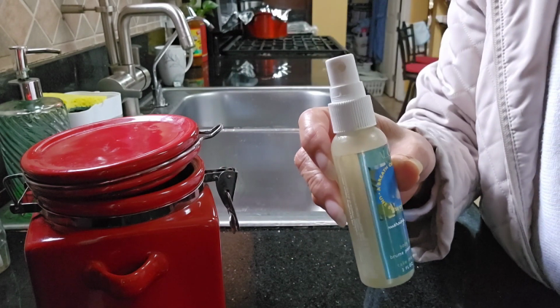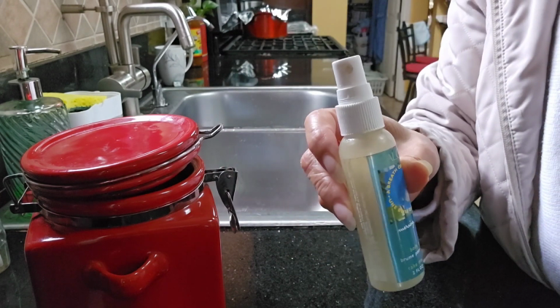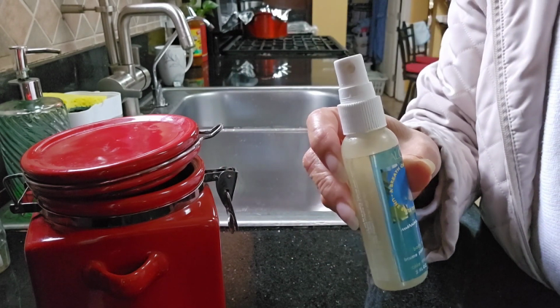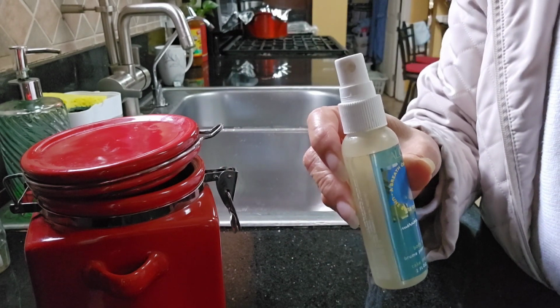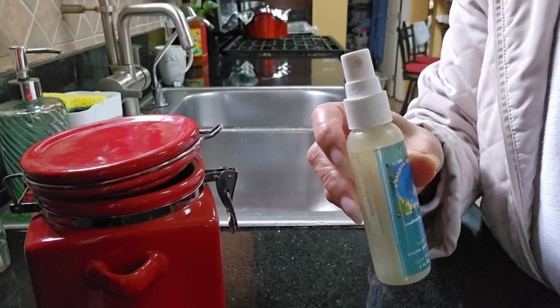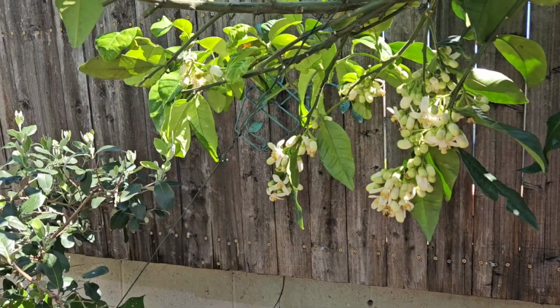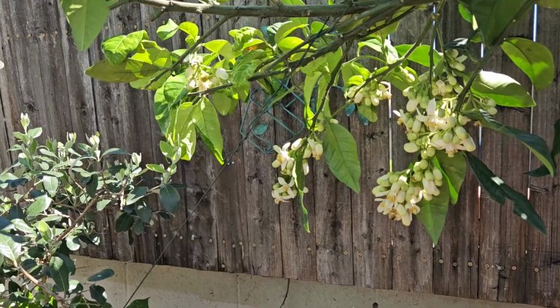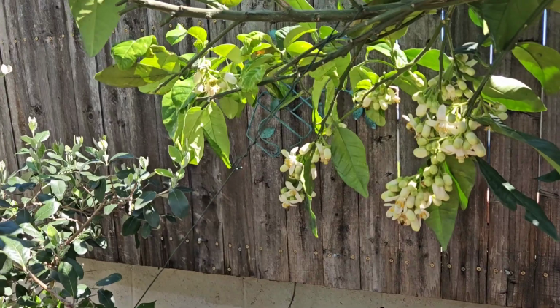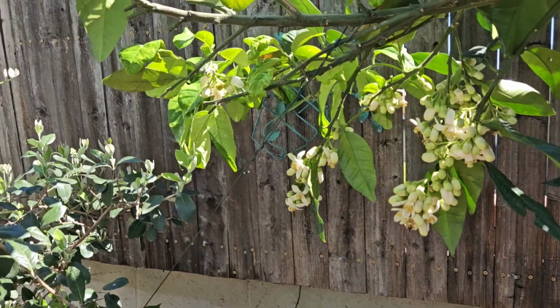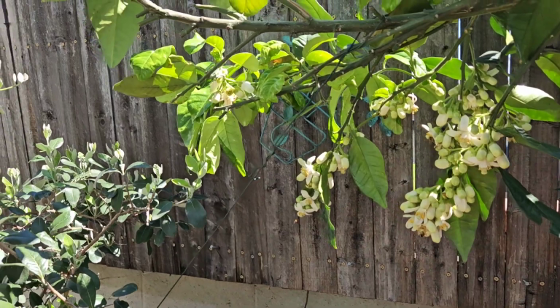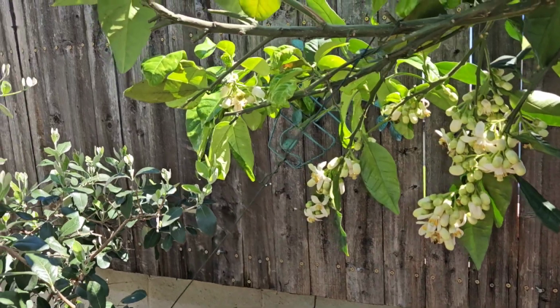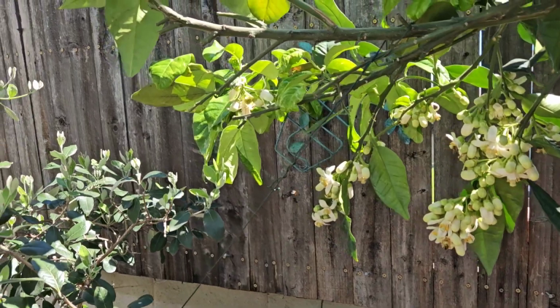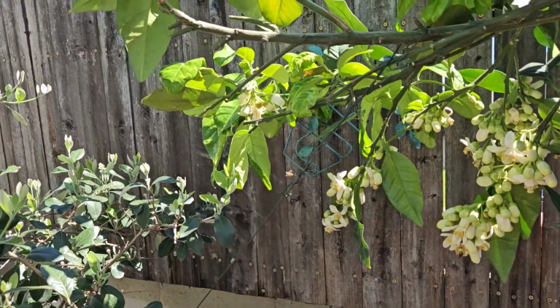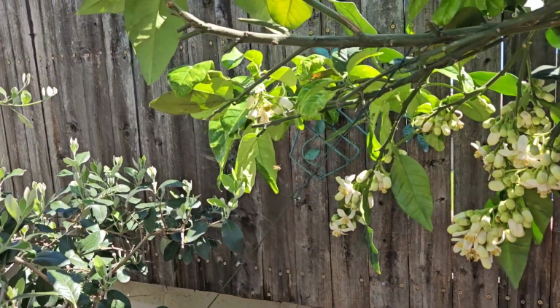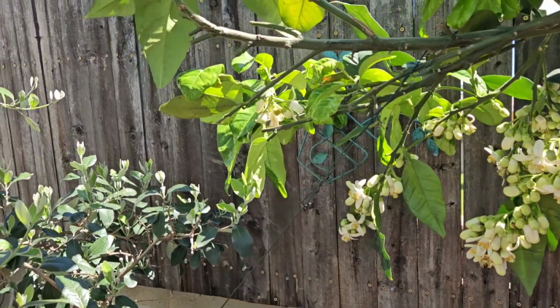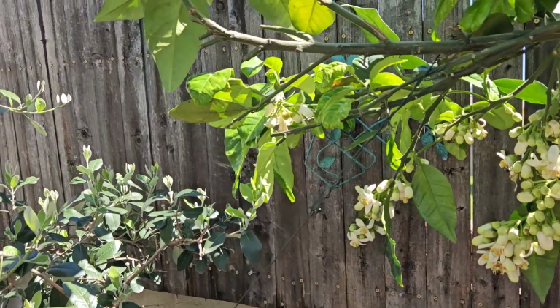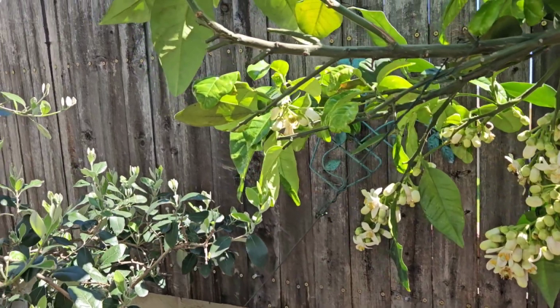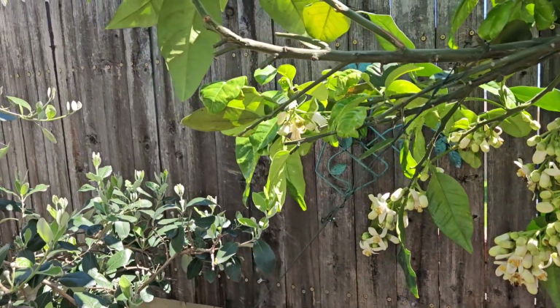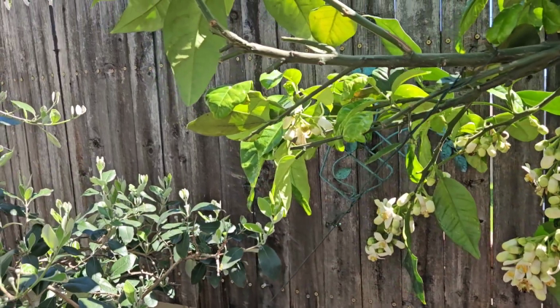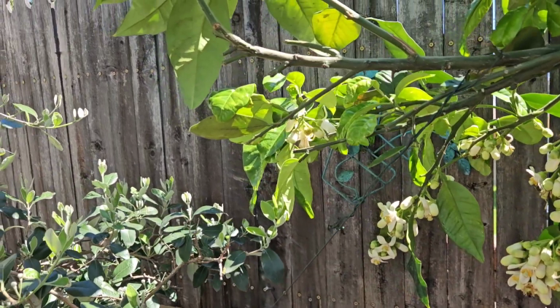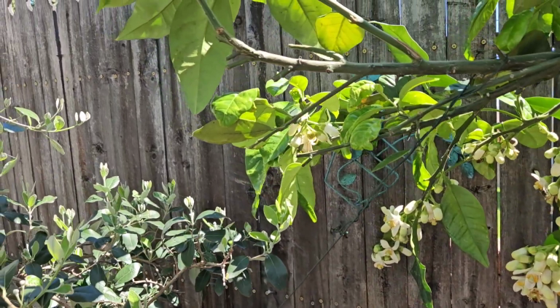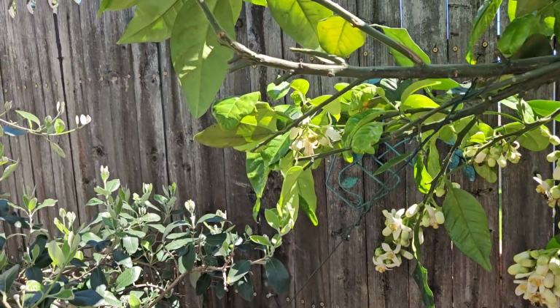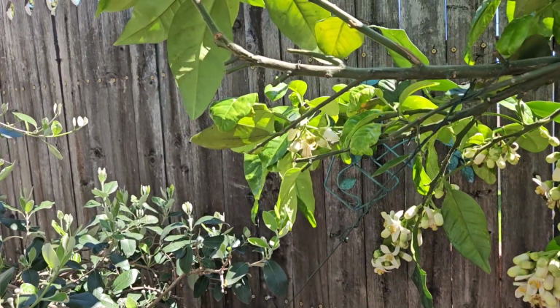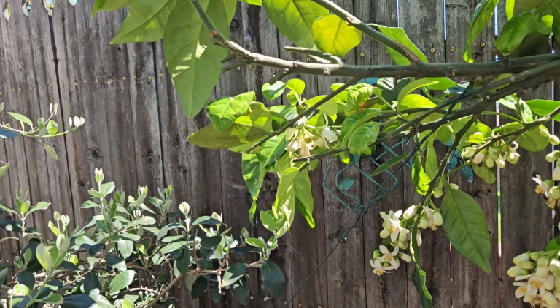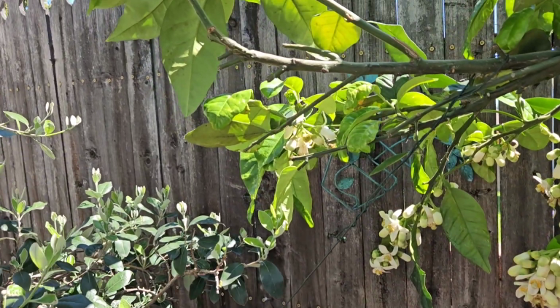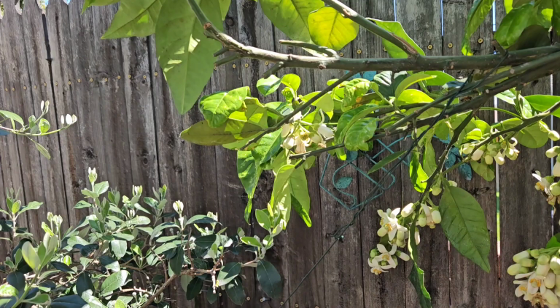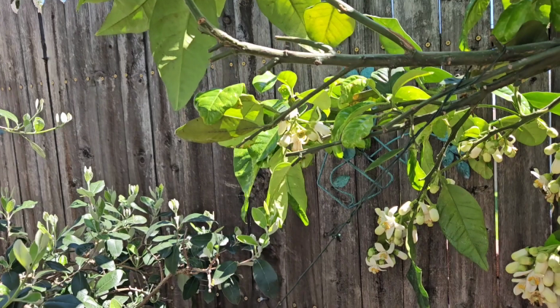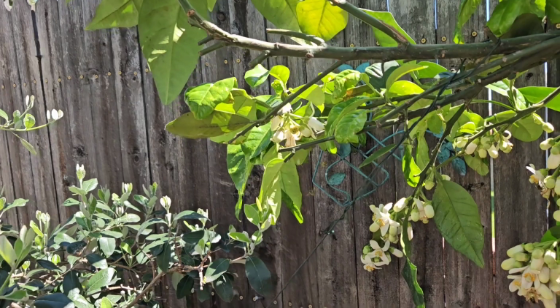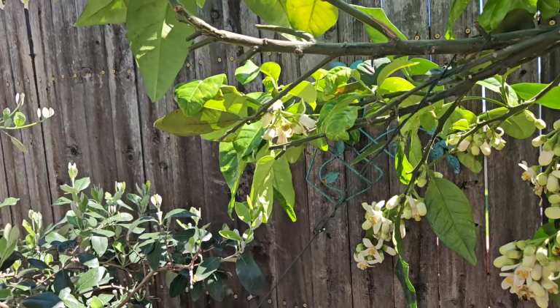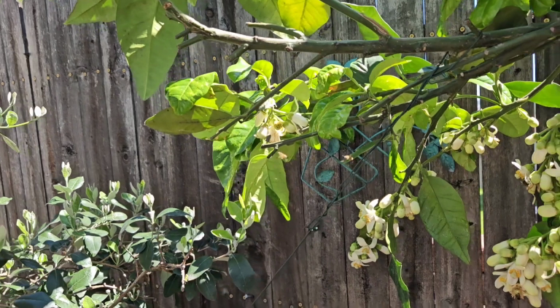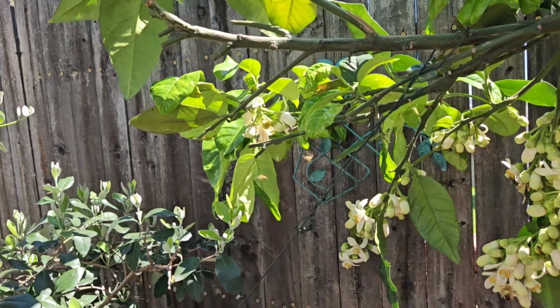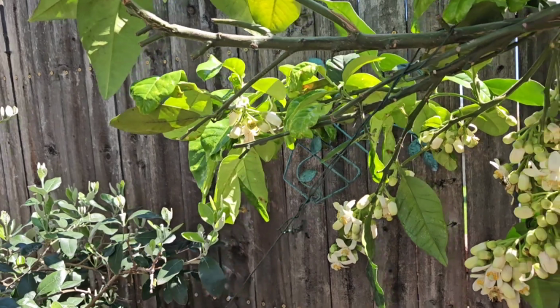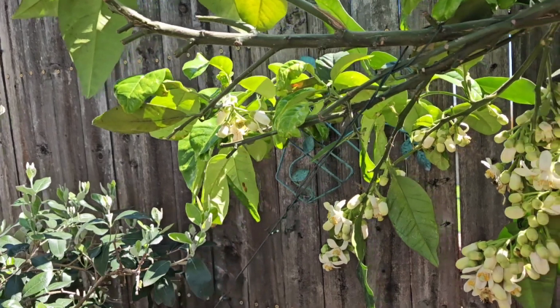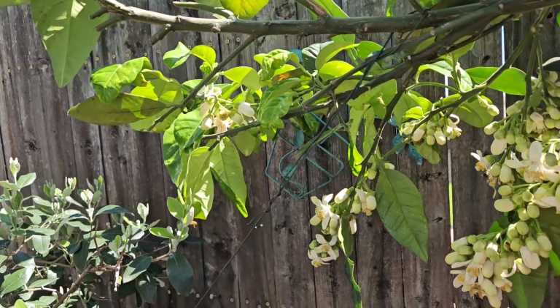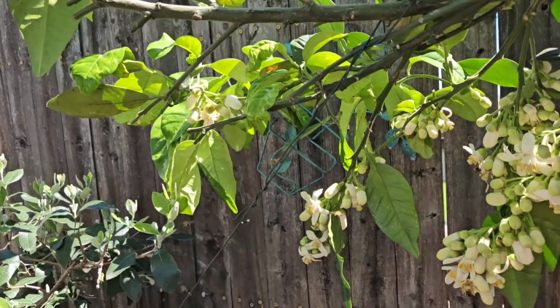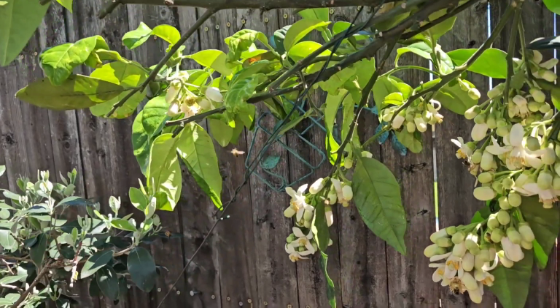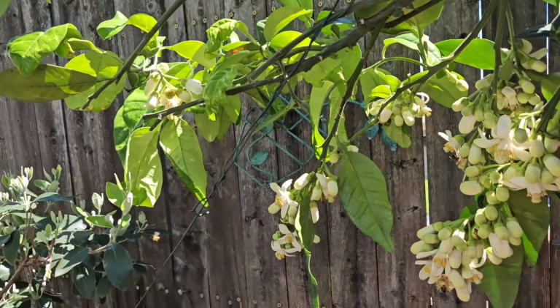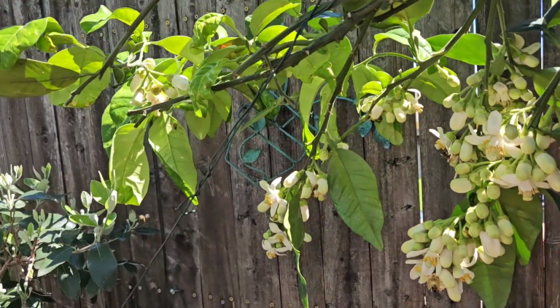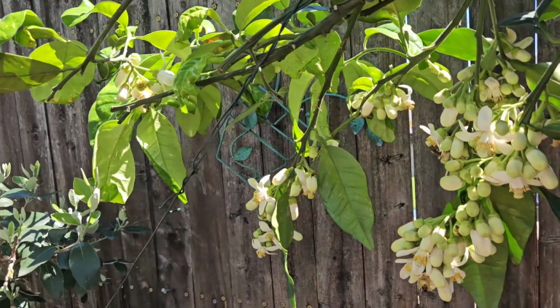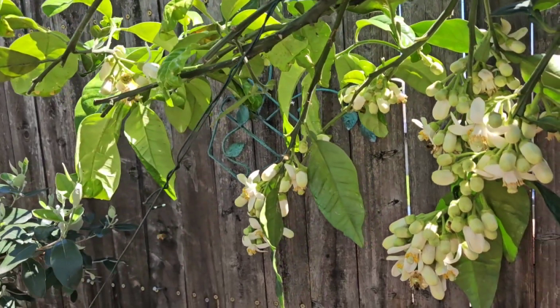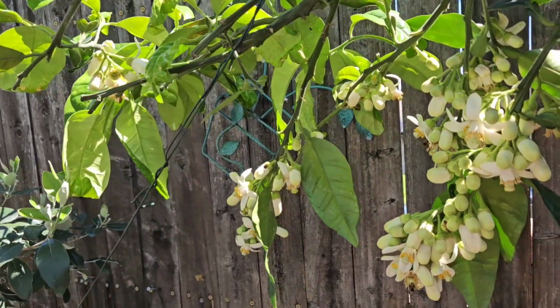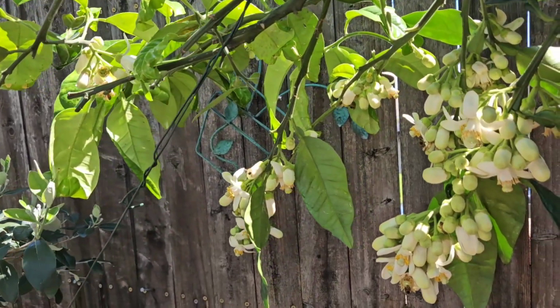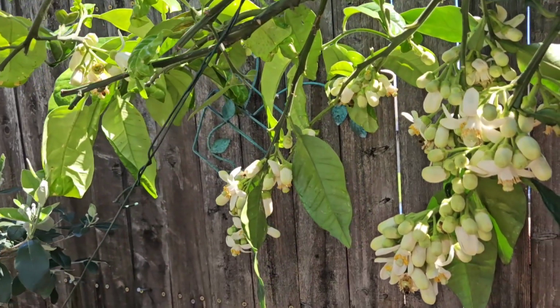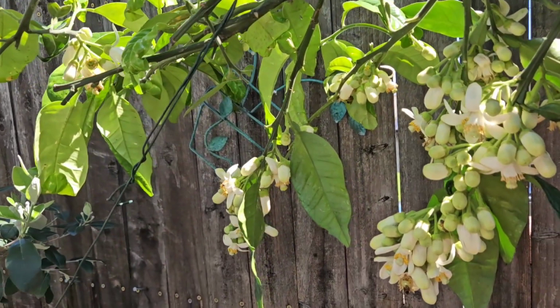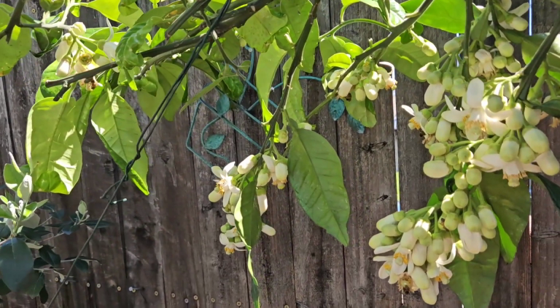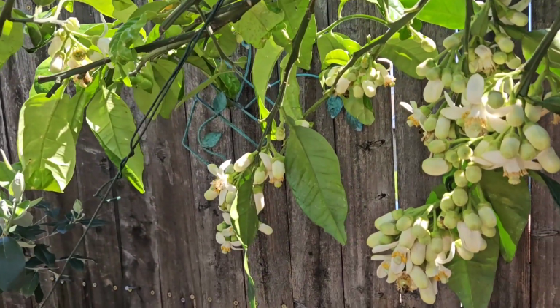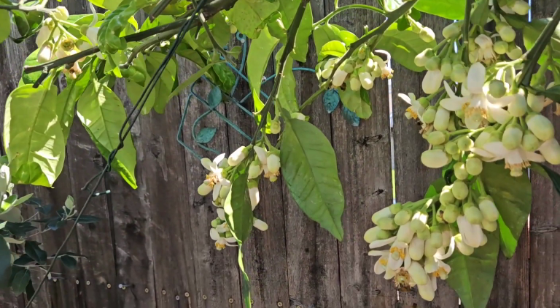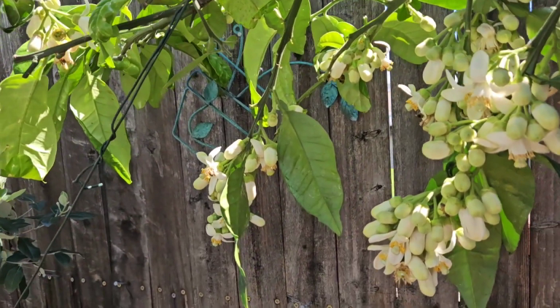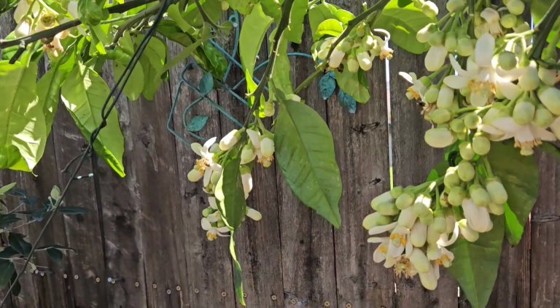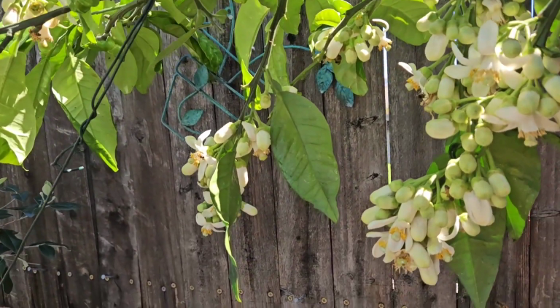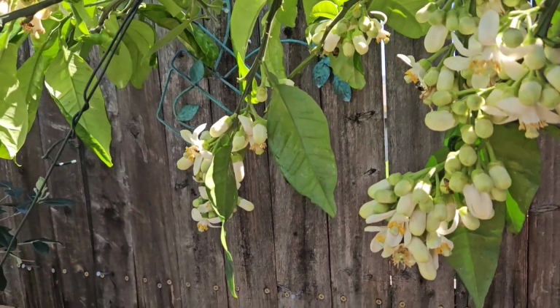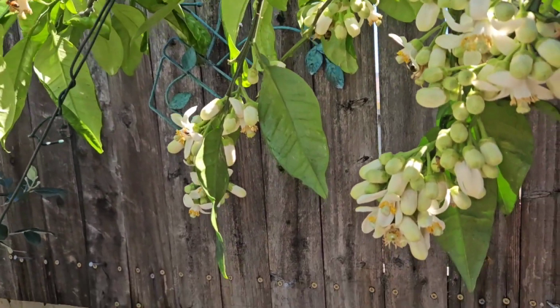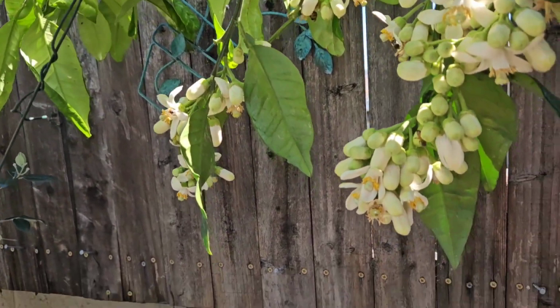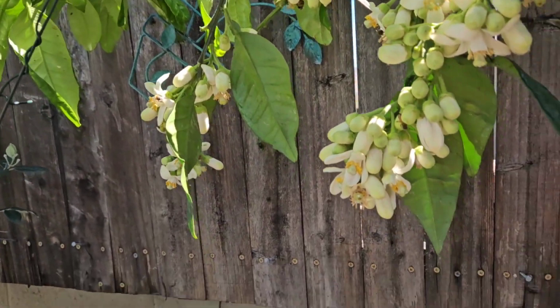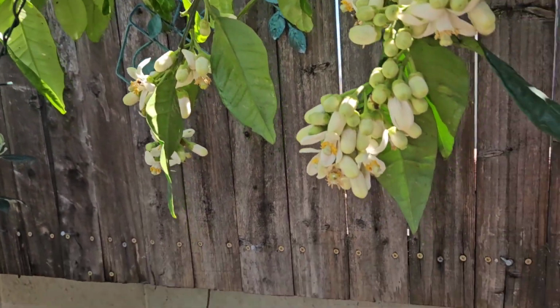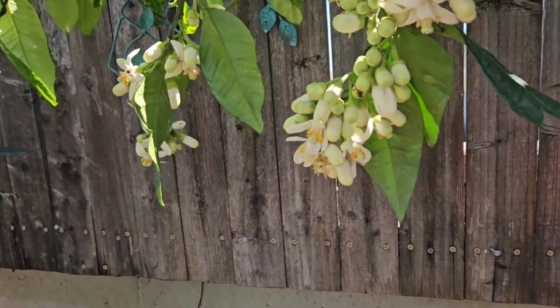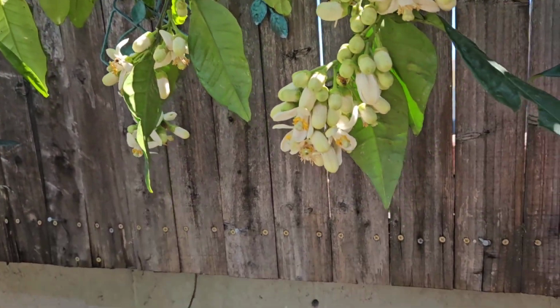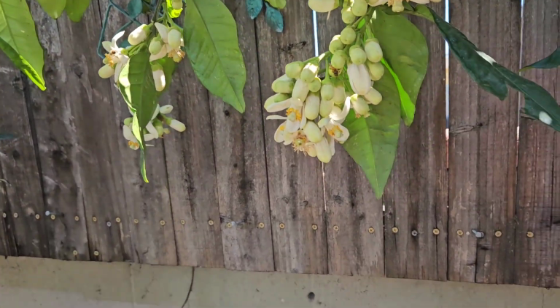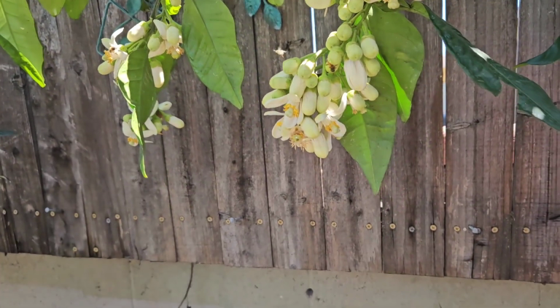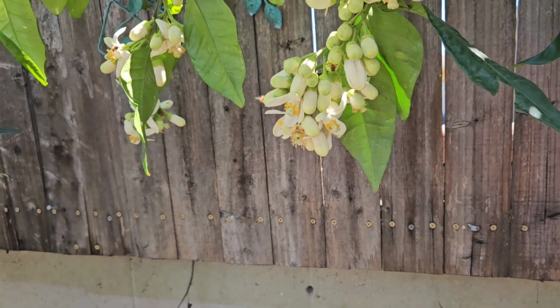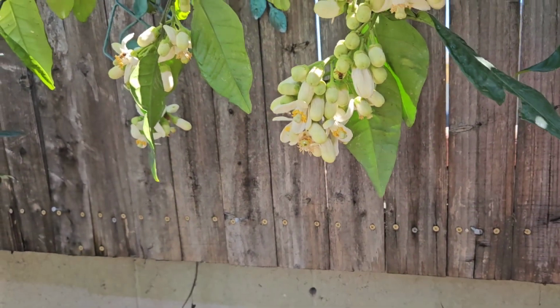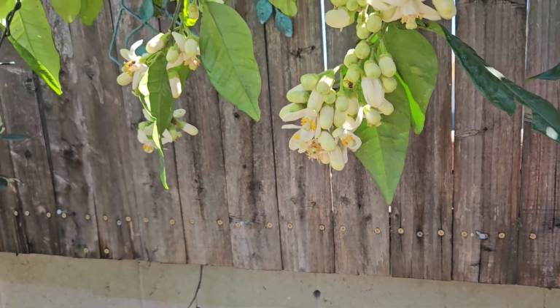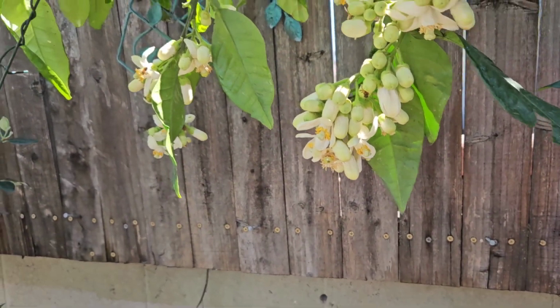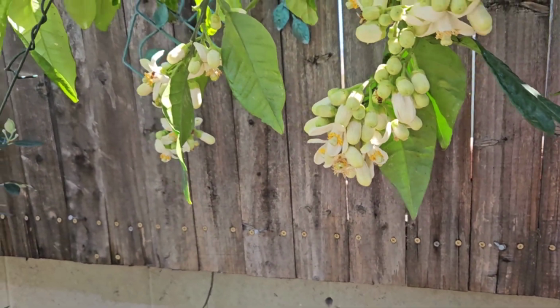This is my Vietnamese pomelo, which I just sprayed a while ago — and look at the bees already coming to it!